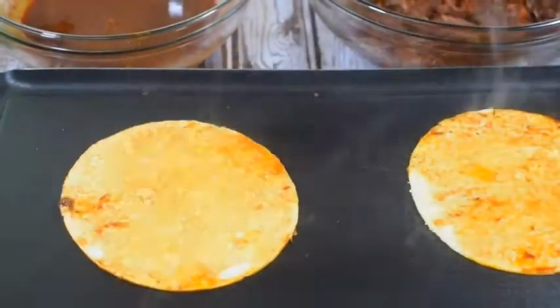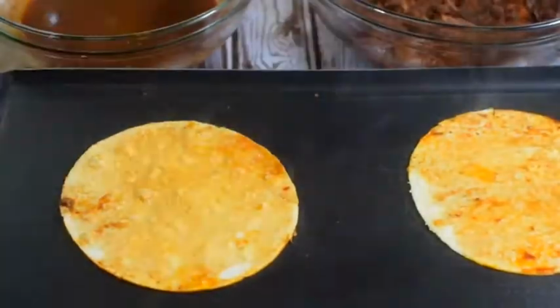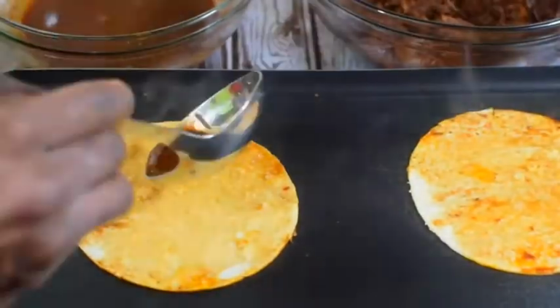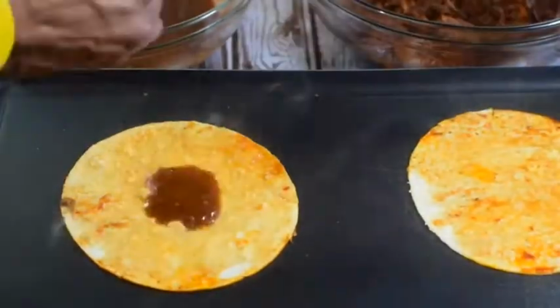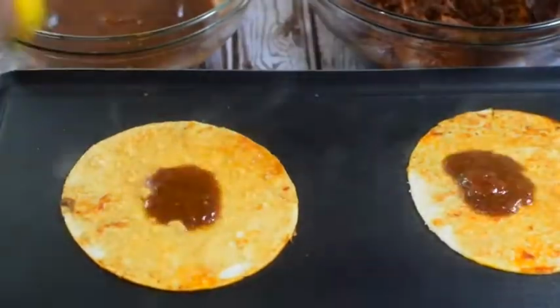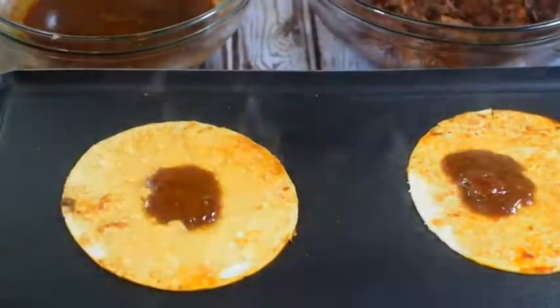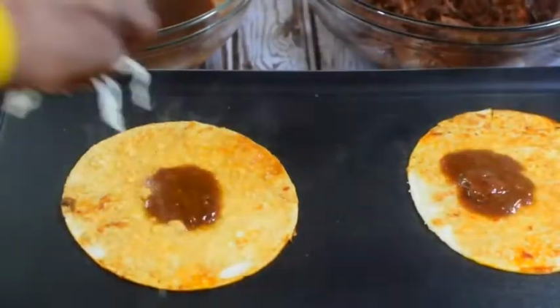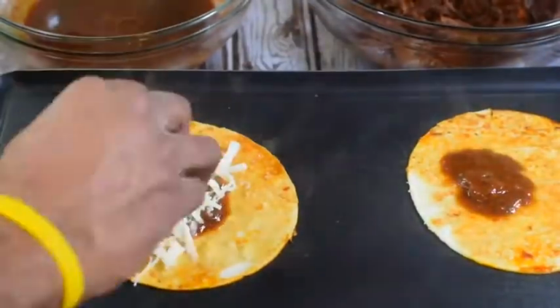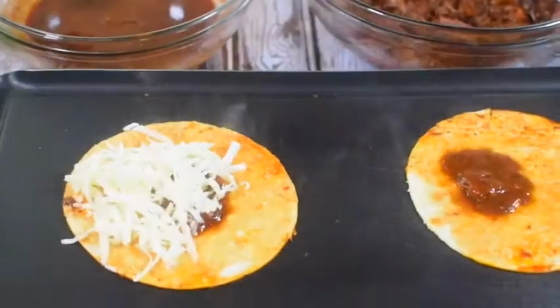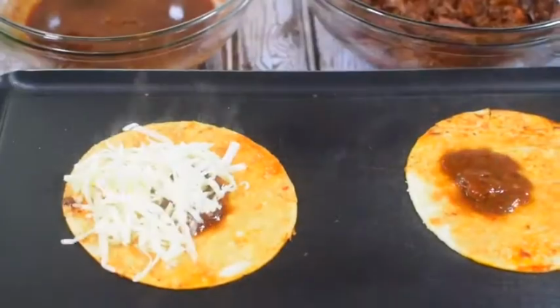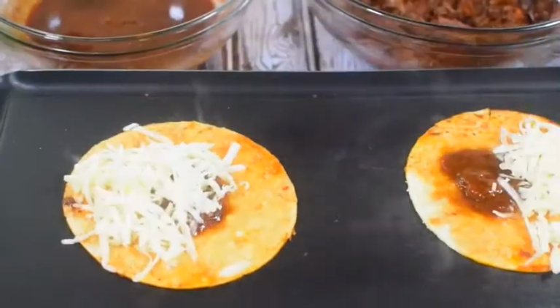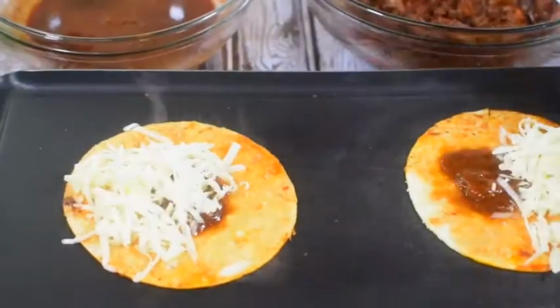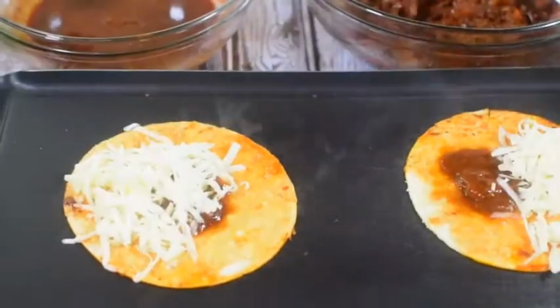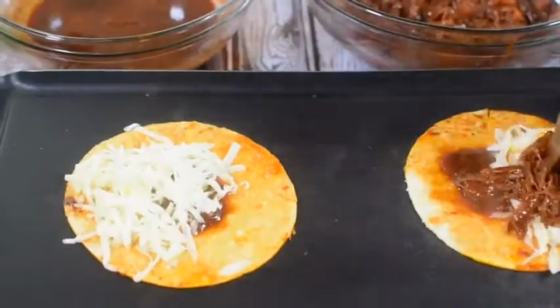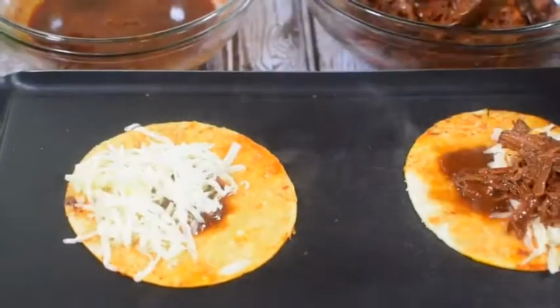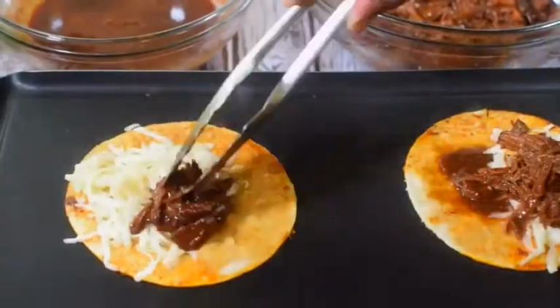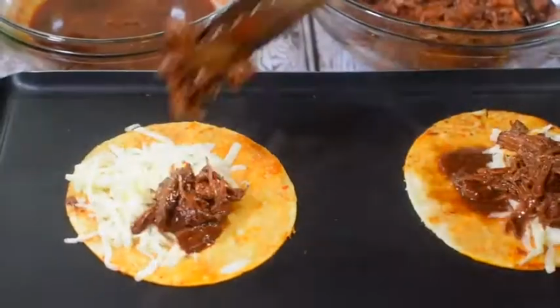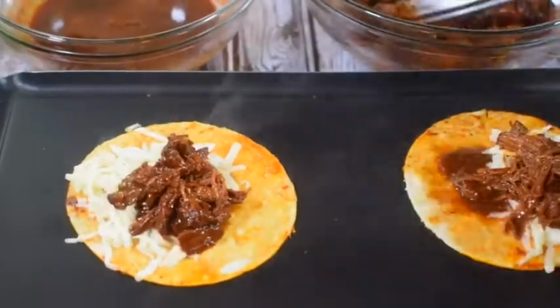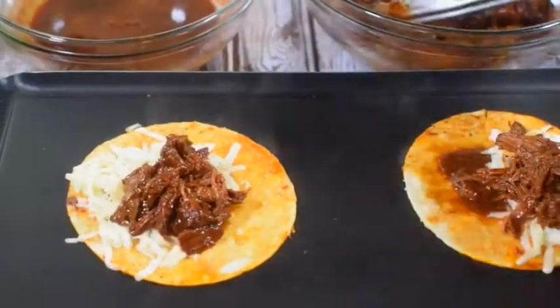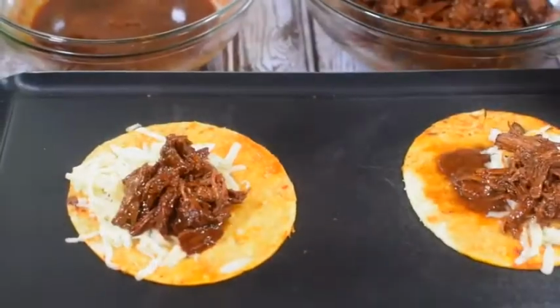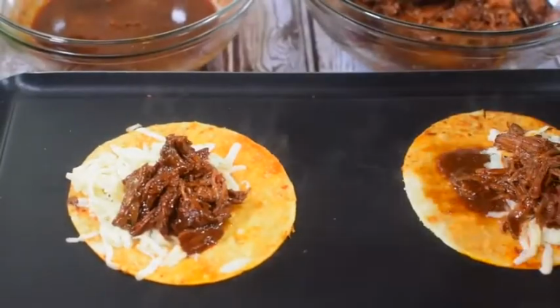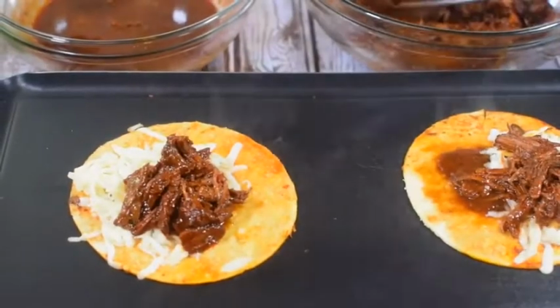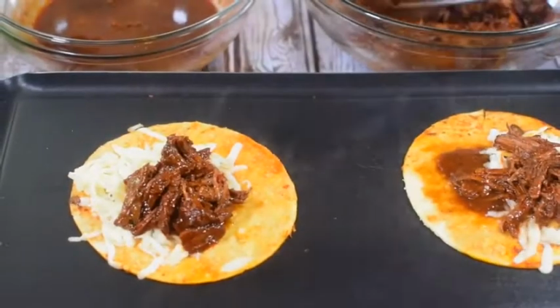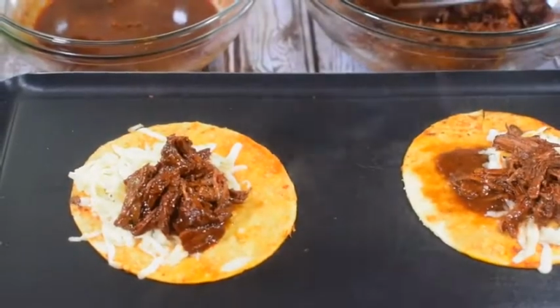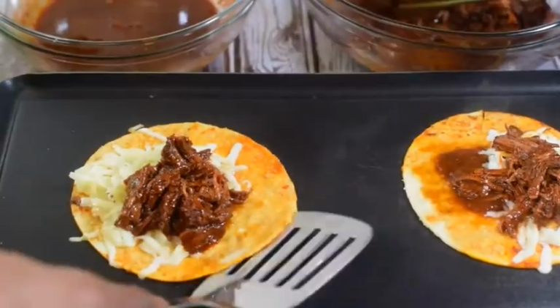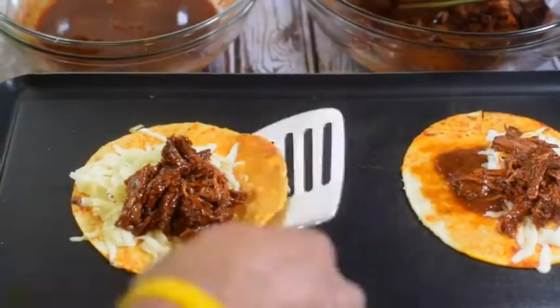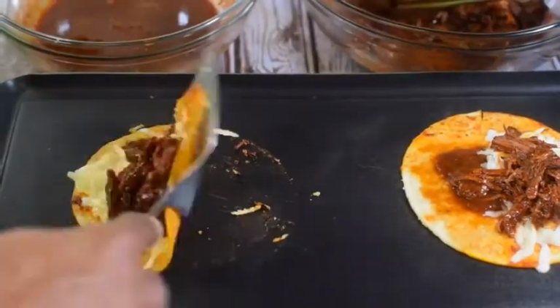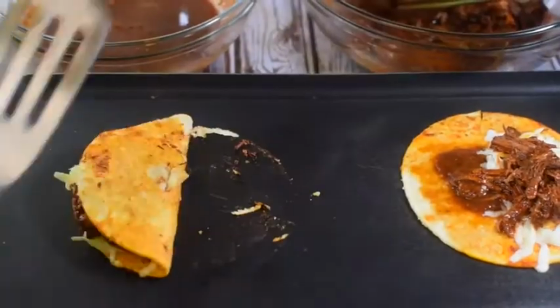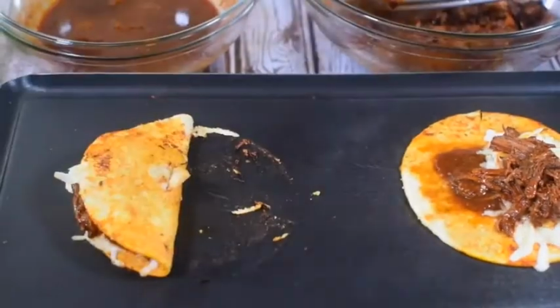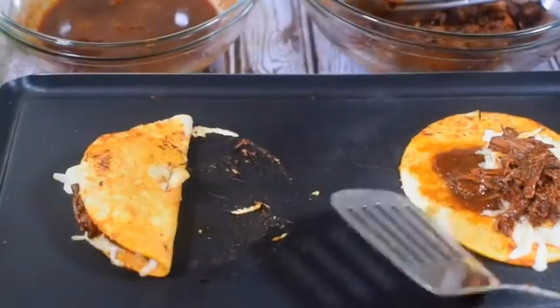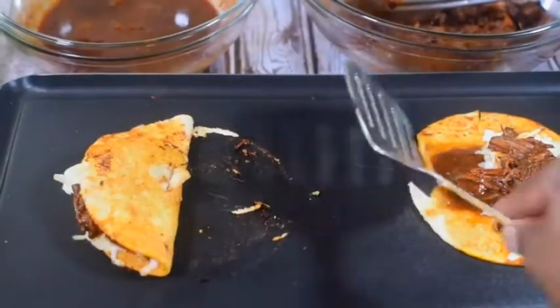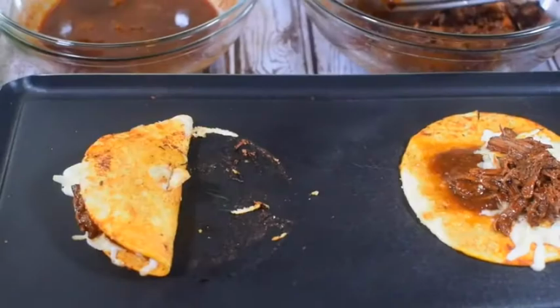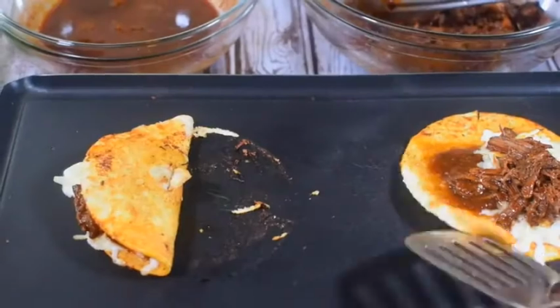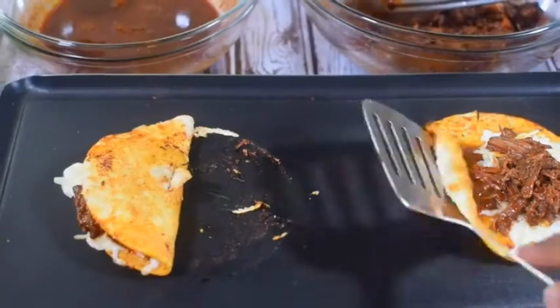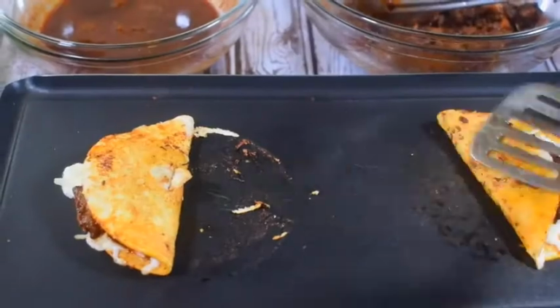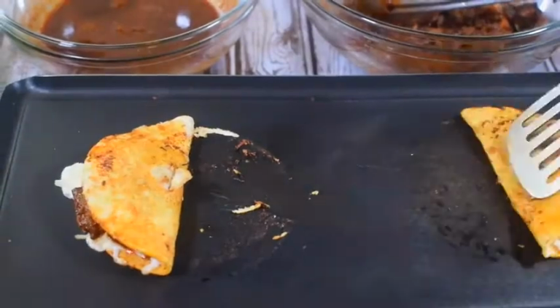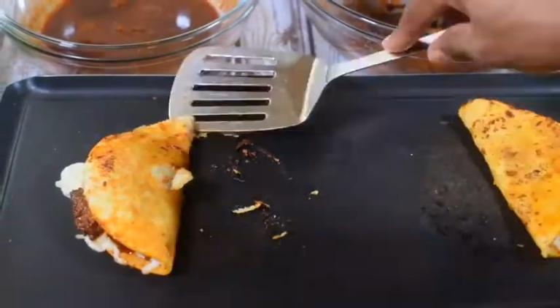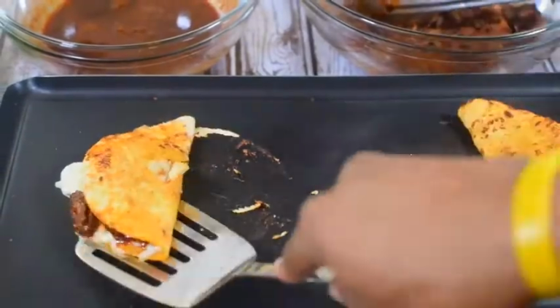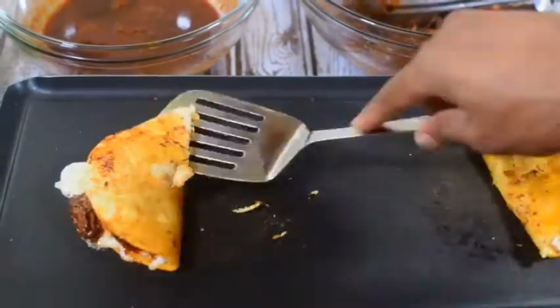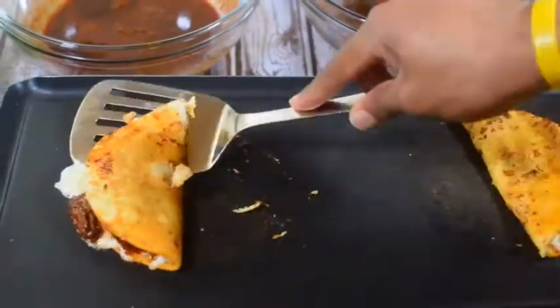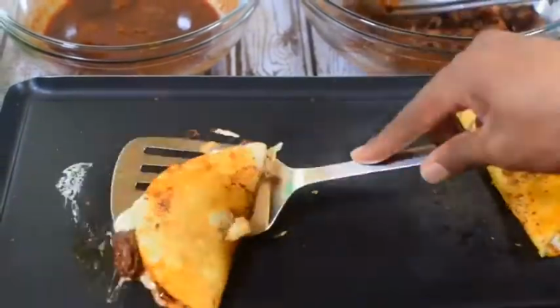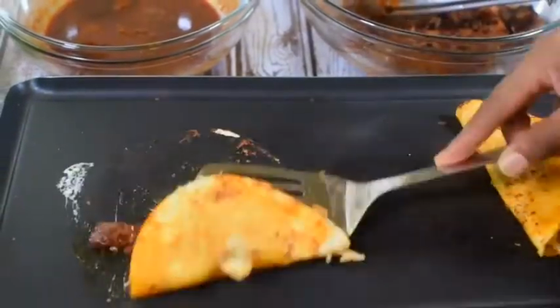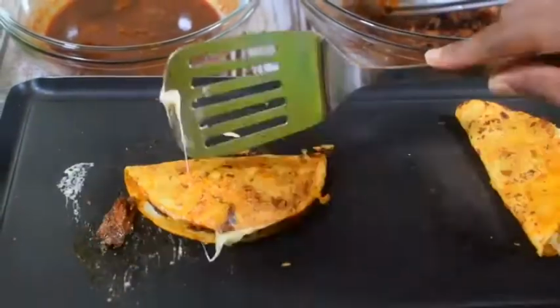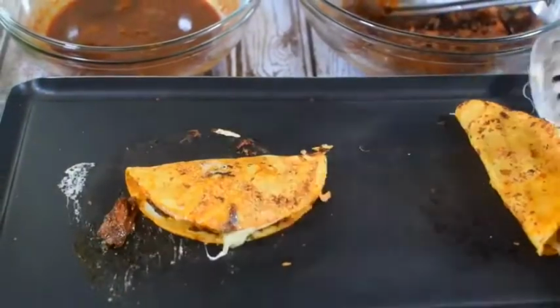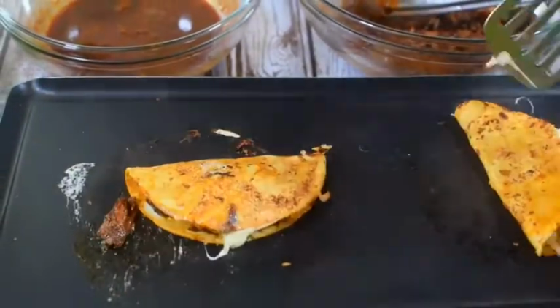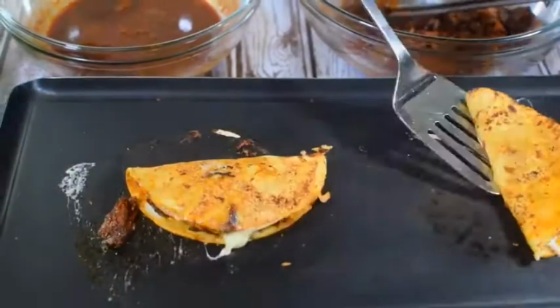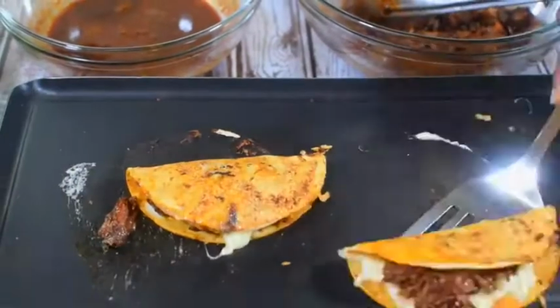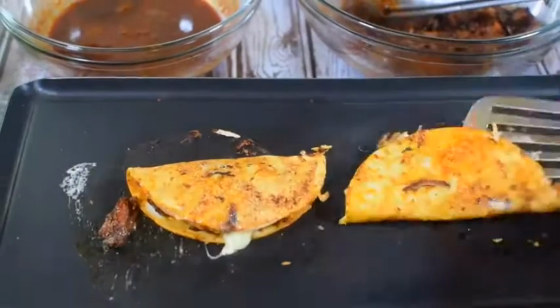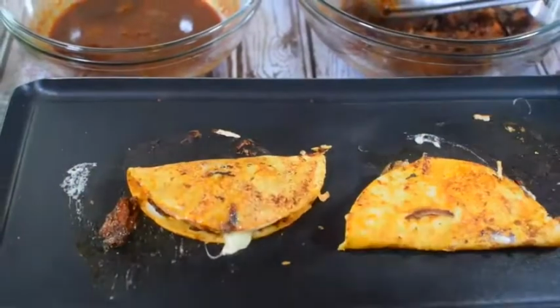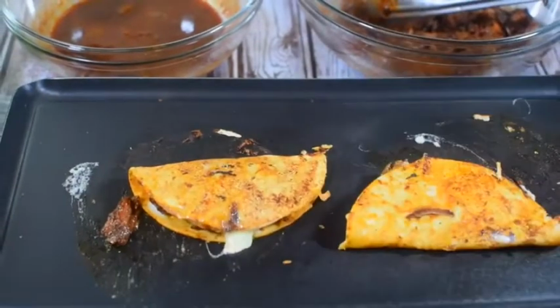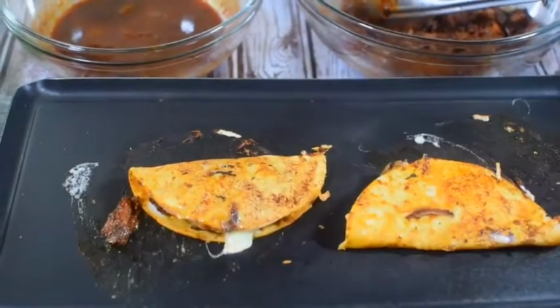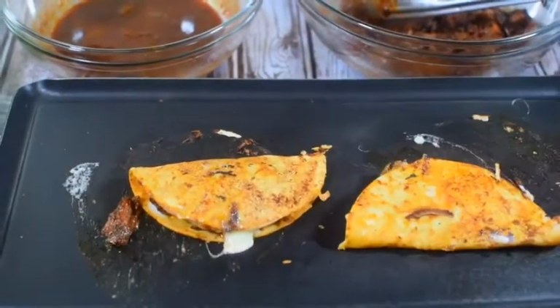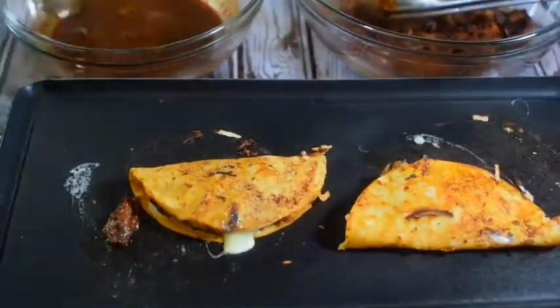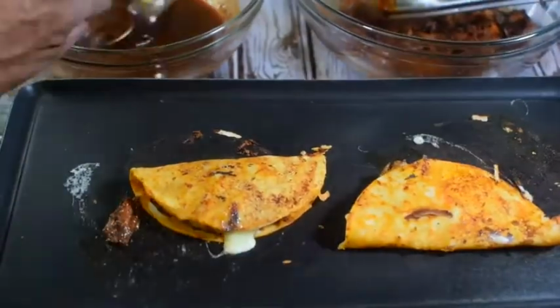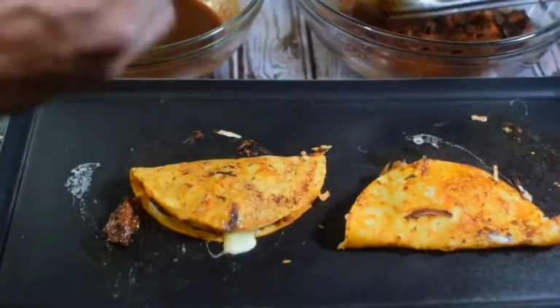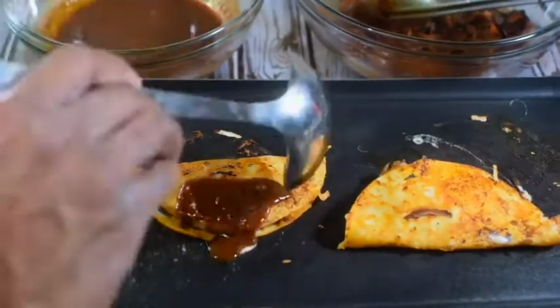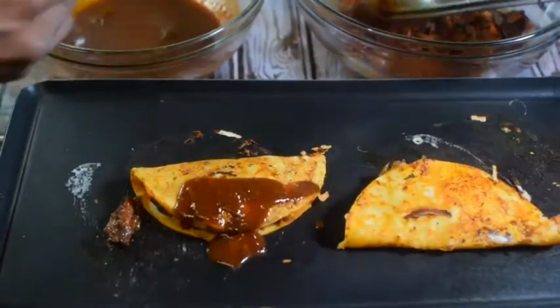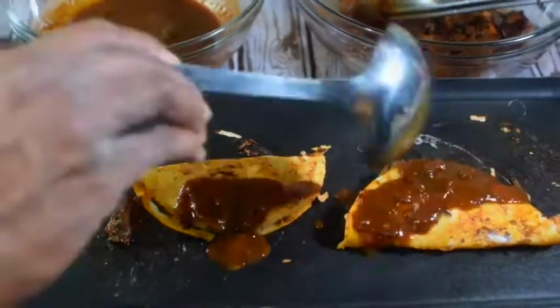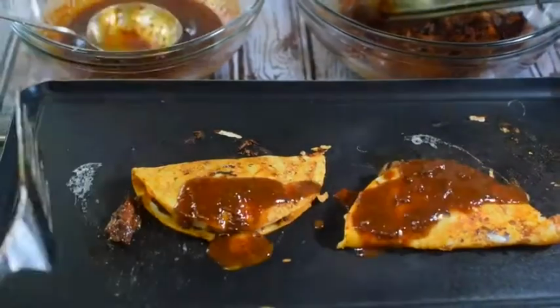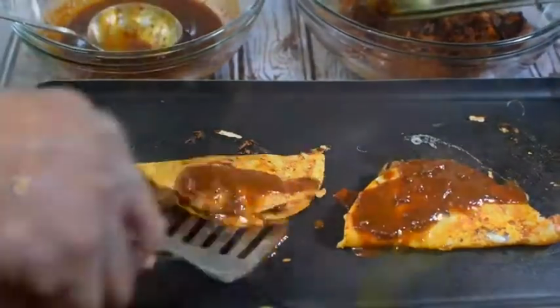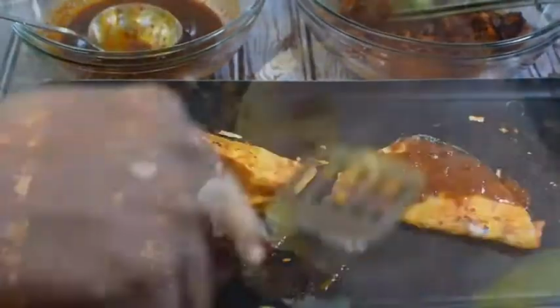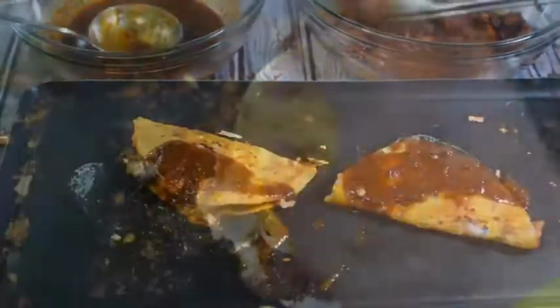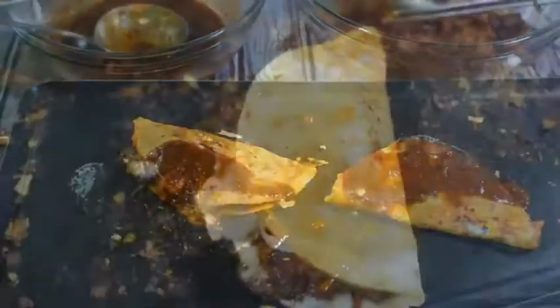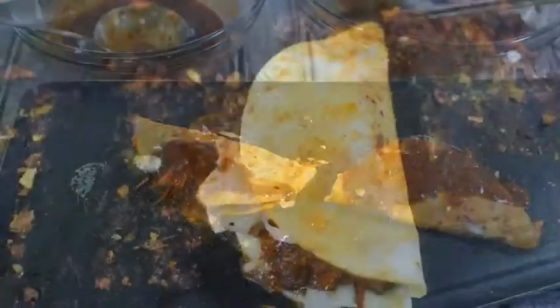Let's assemble. Dip your corn tortilla in the consomé, add your cheese of choice, add your beef, fold it, and let it get nice and melted.